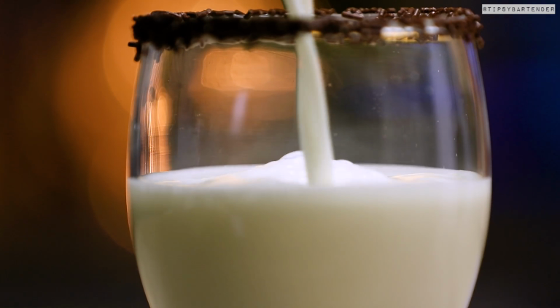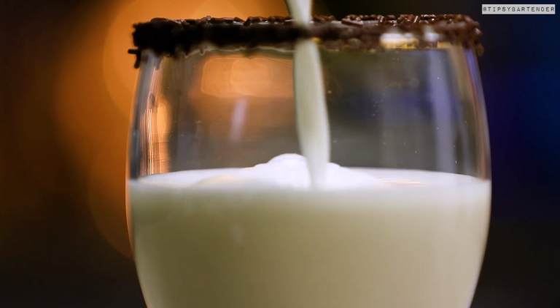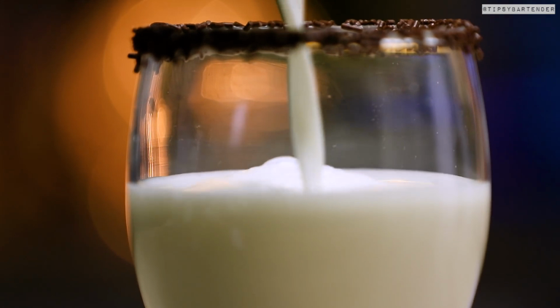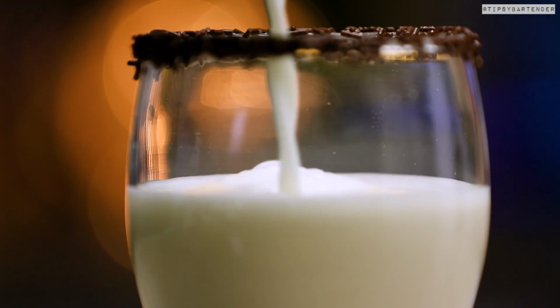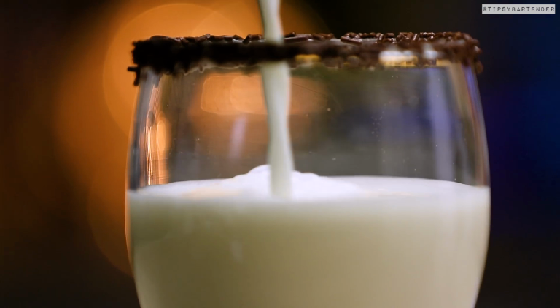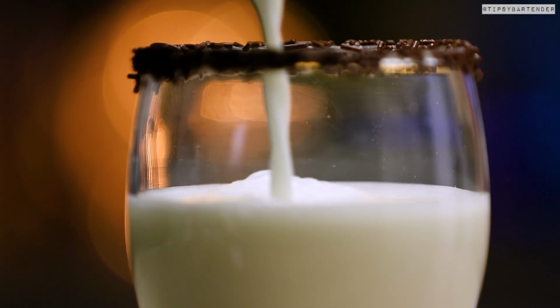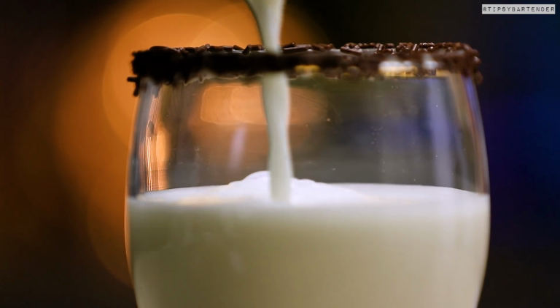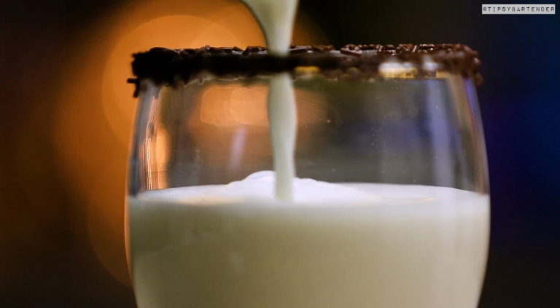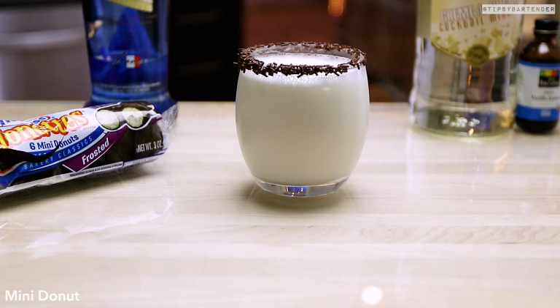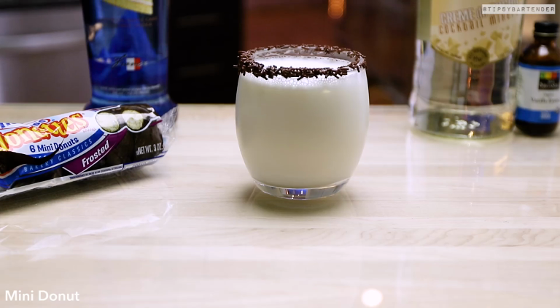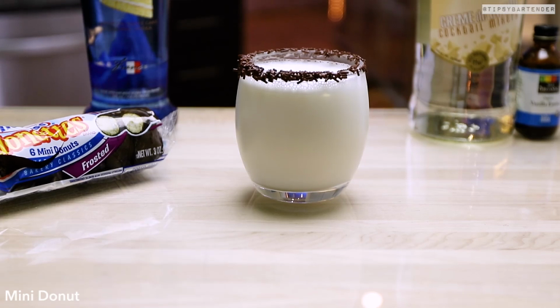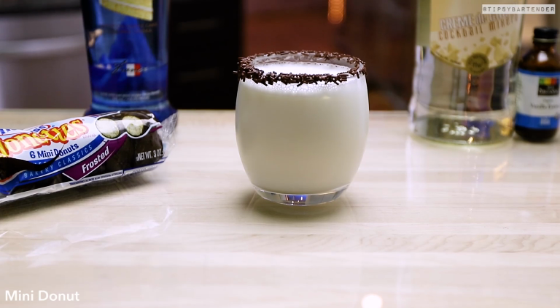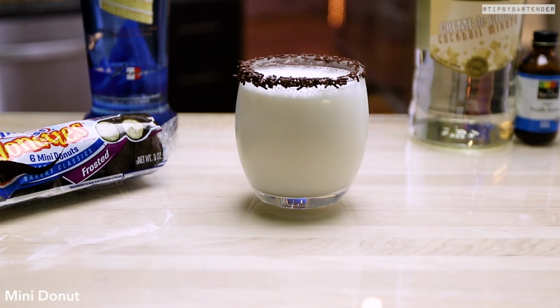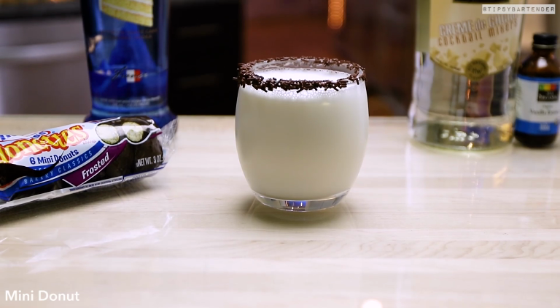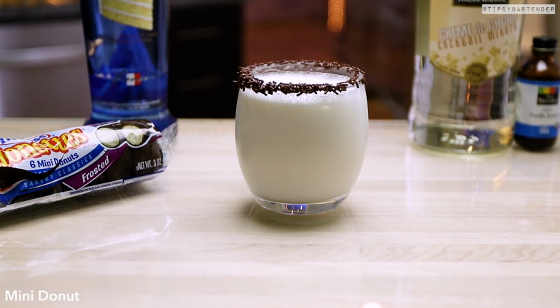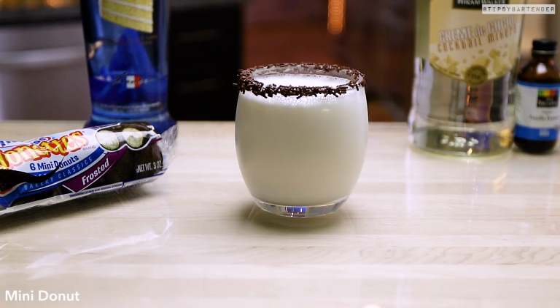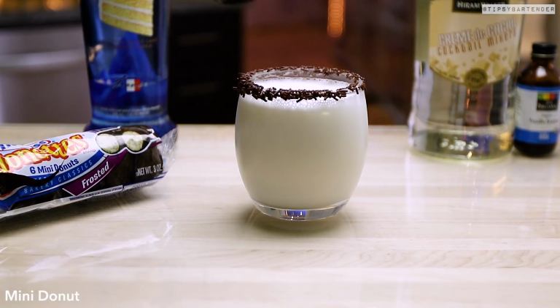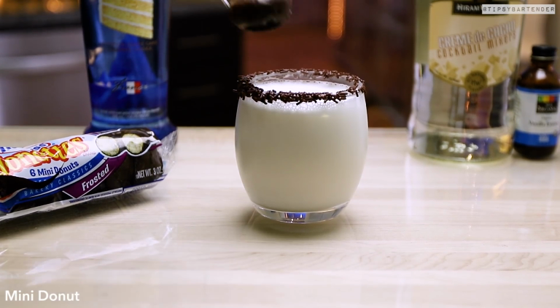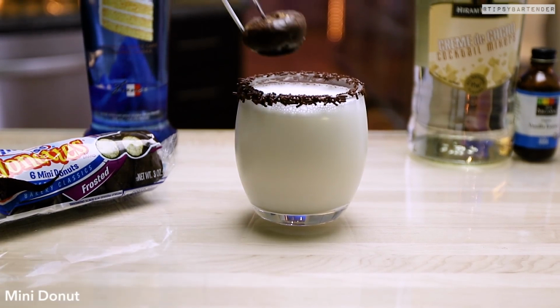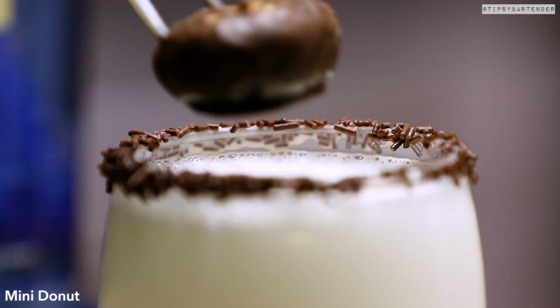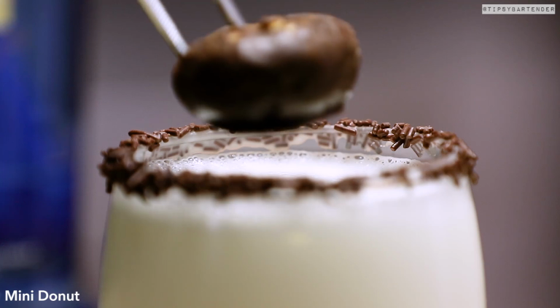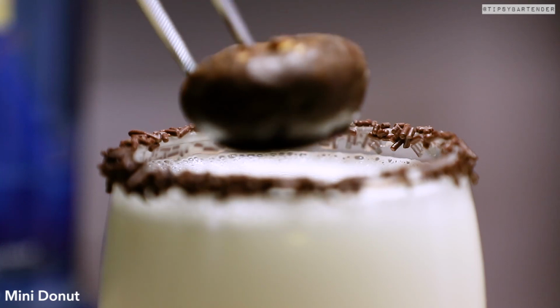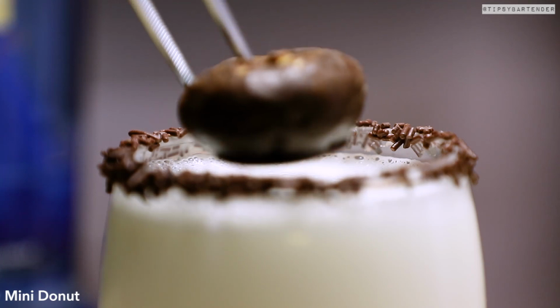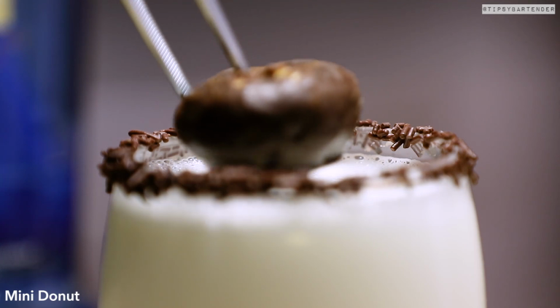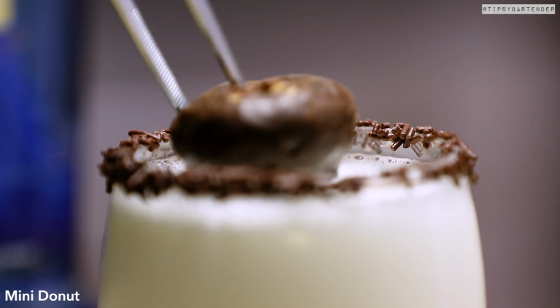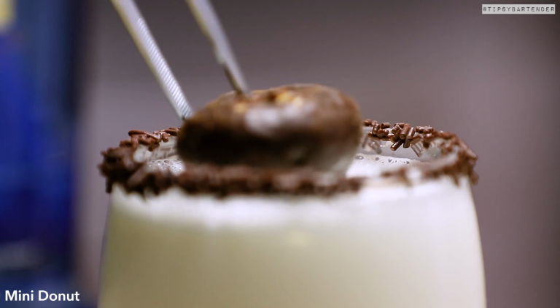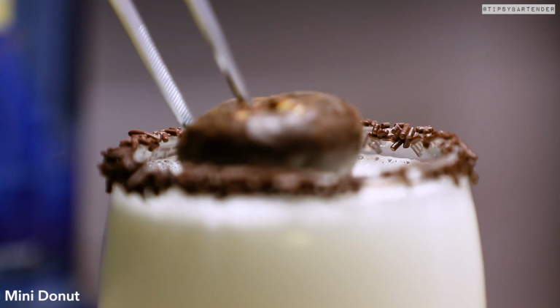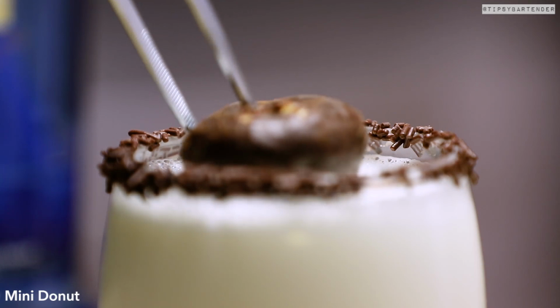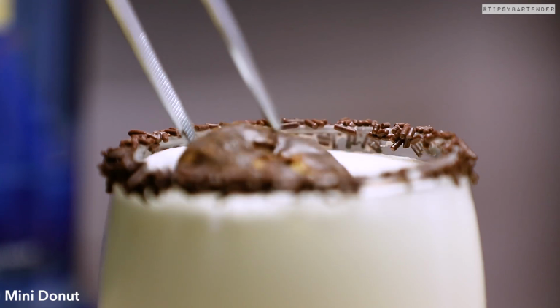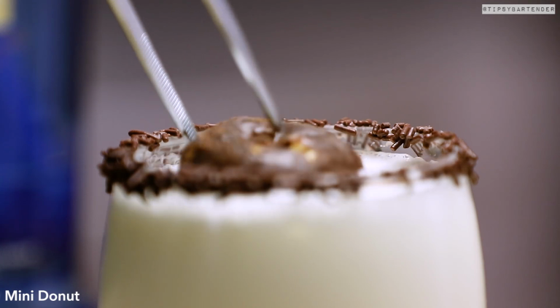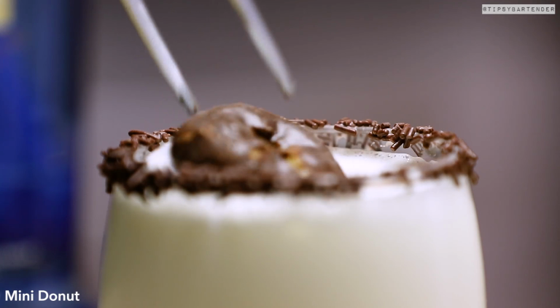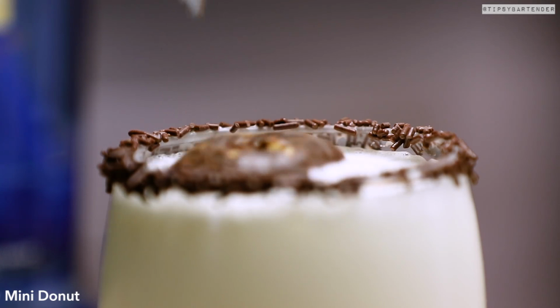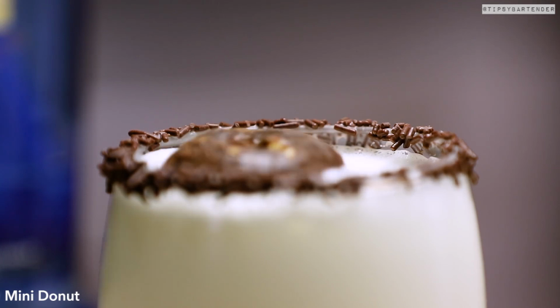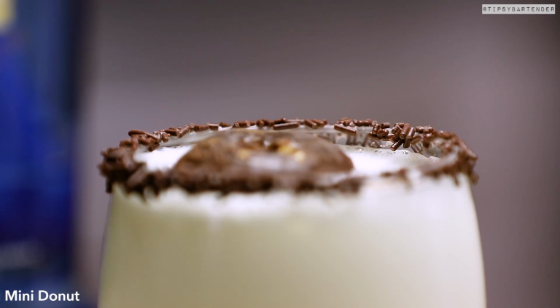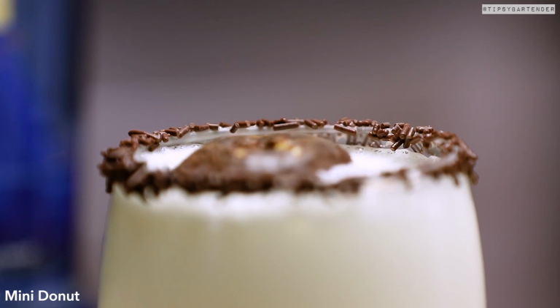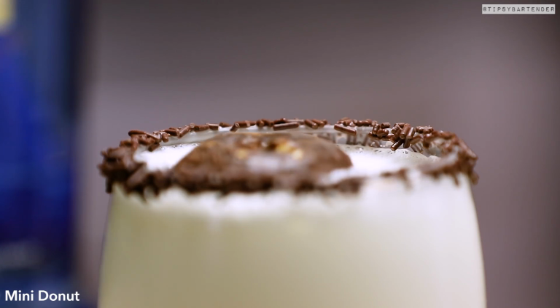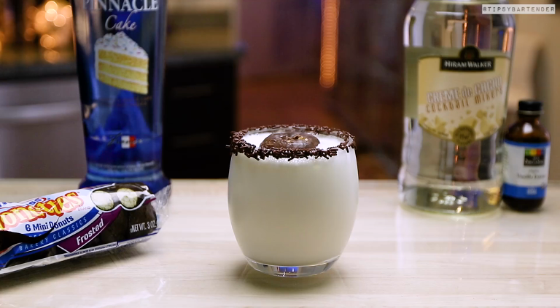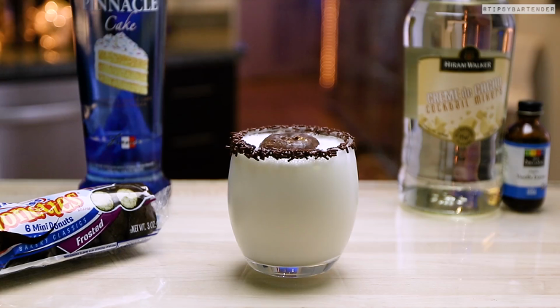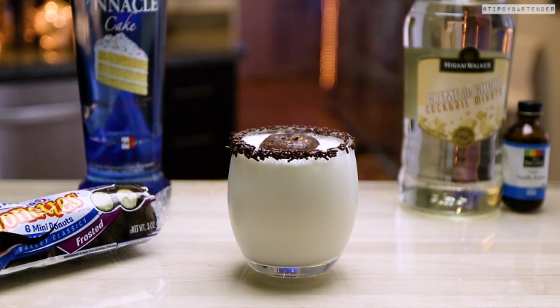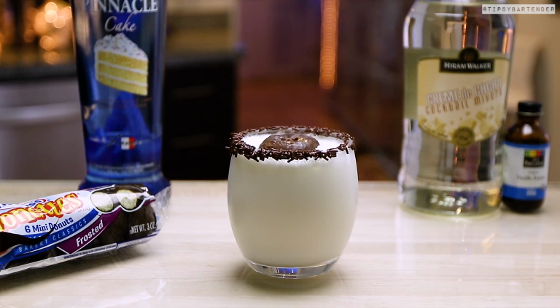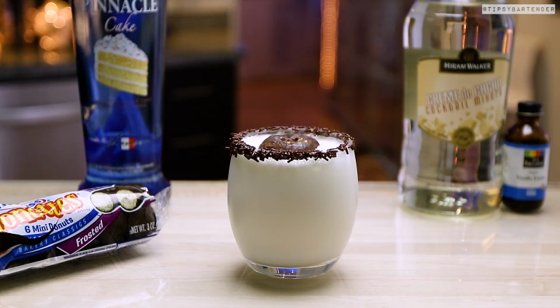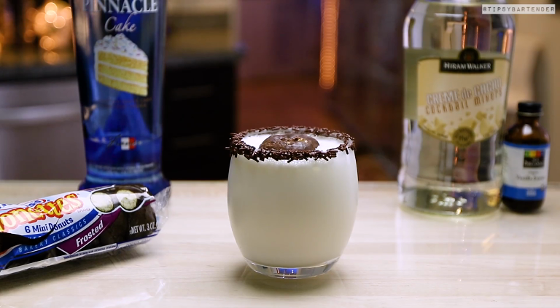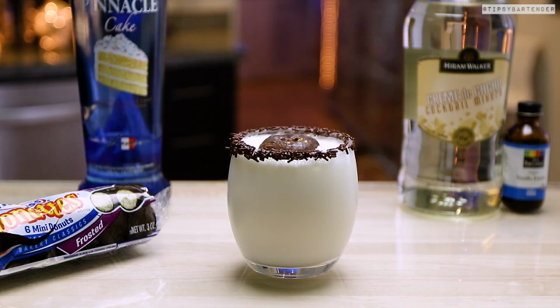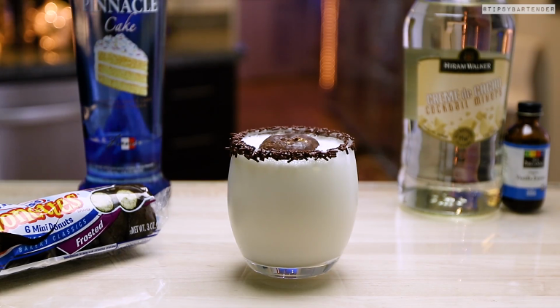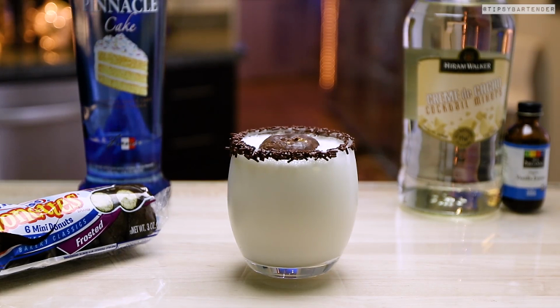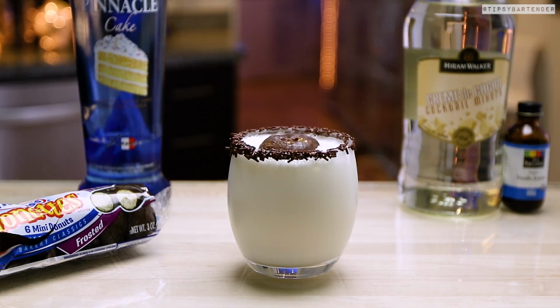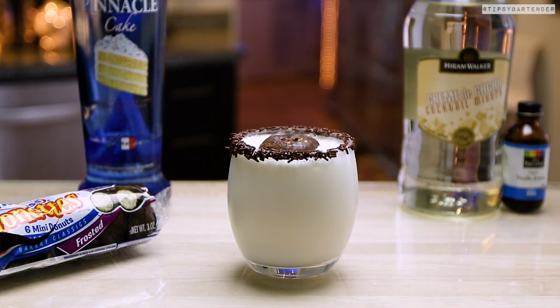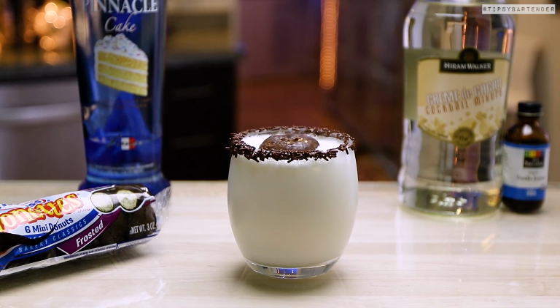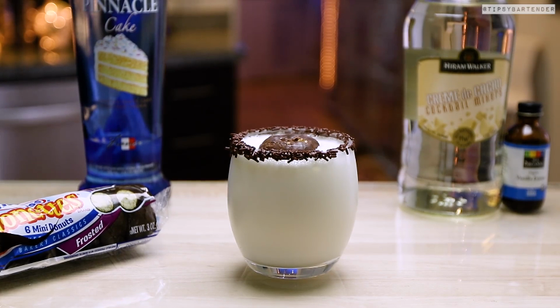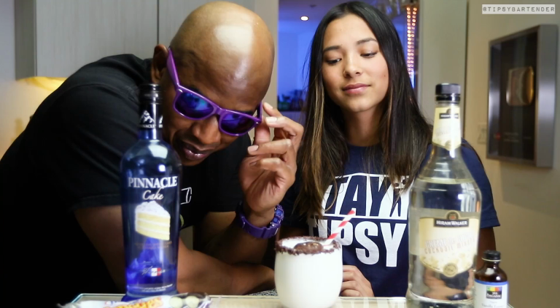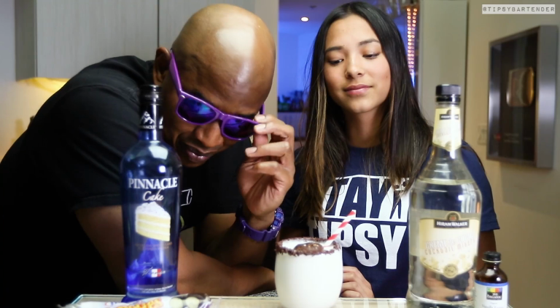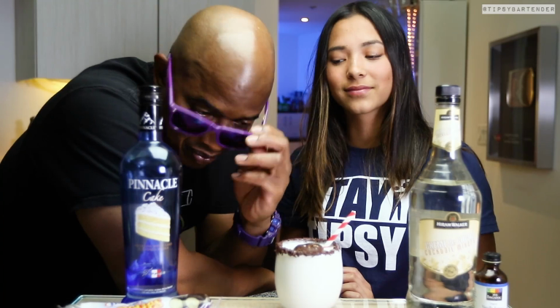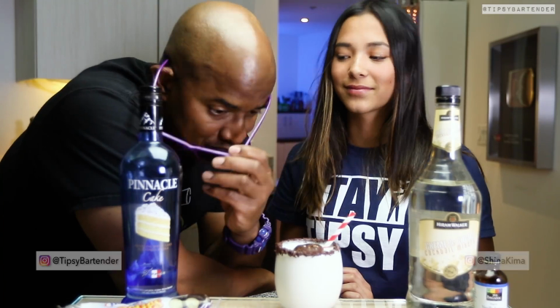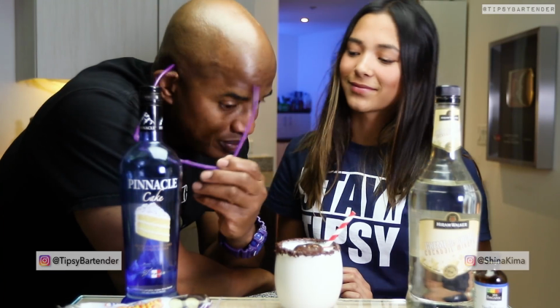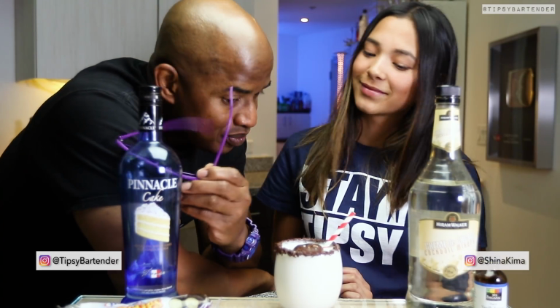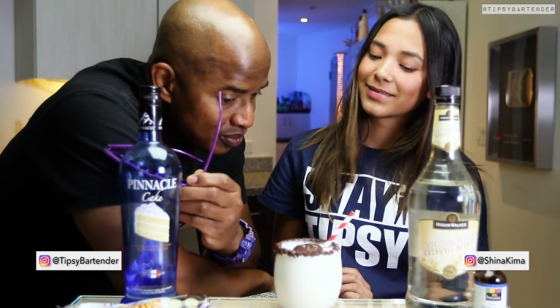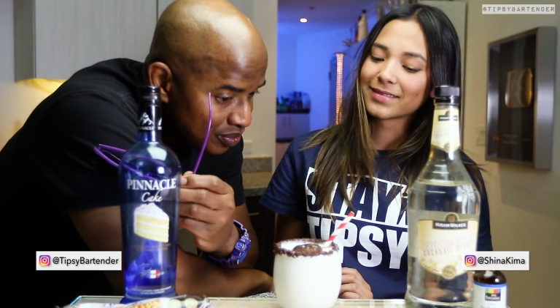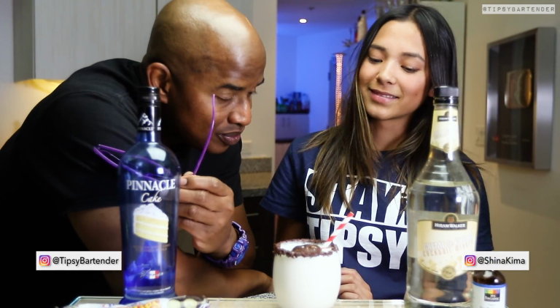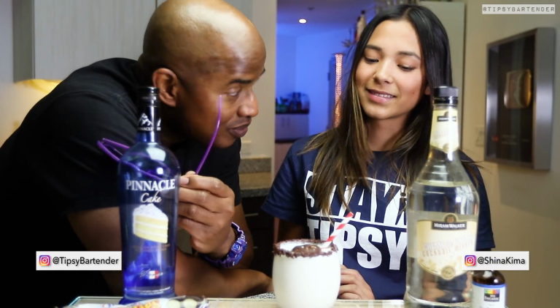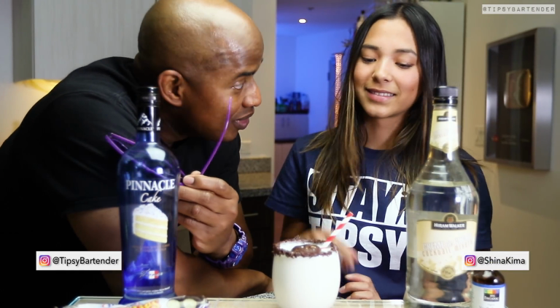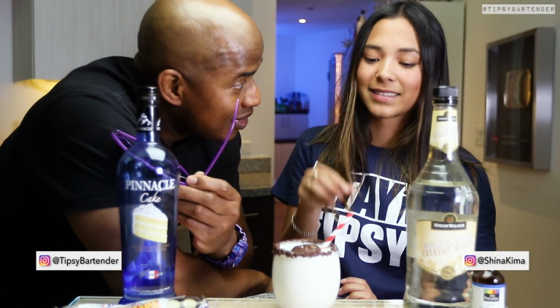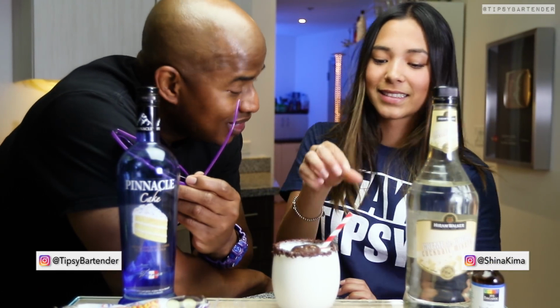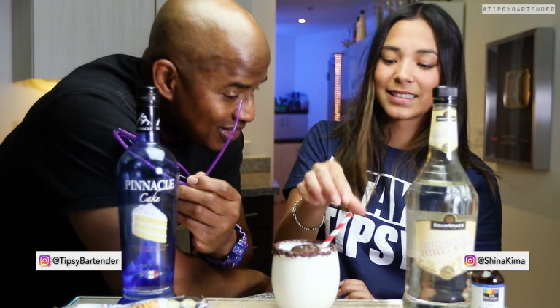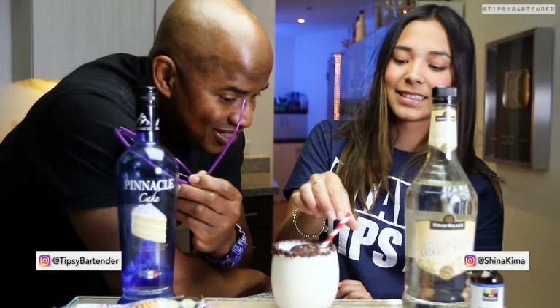Then we grab one of those 7-Eleven donuts, stick that bad boy in. I know y'all going, wait a minute Sky — won't the donut be soggy?